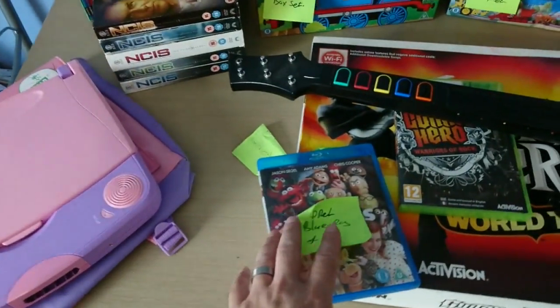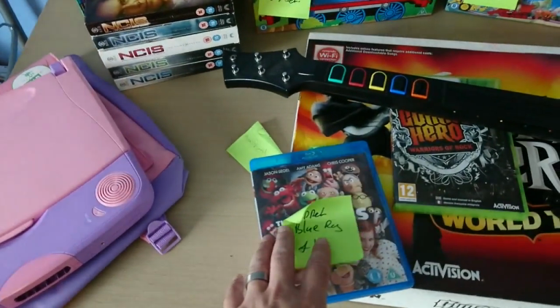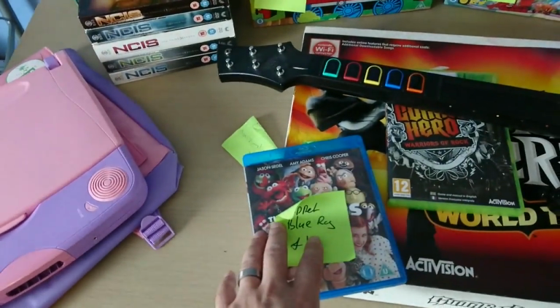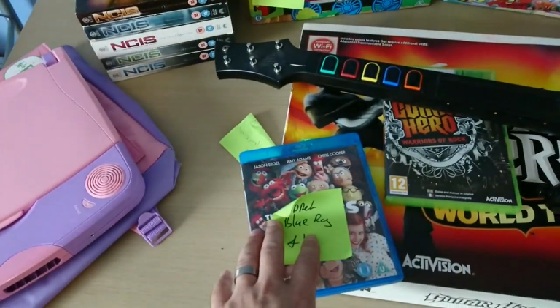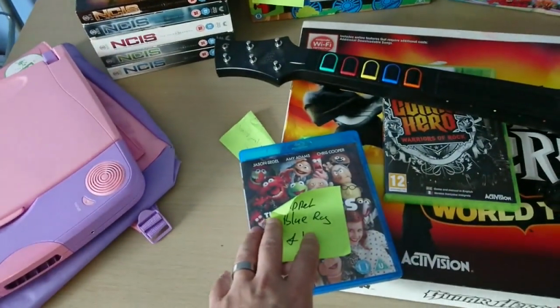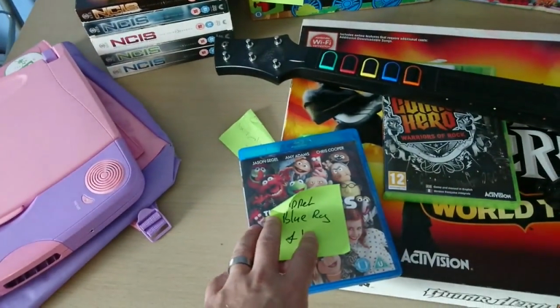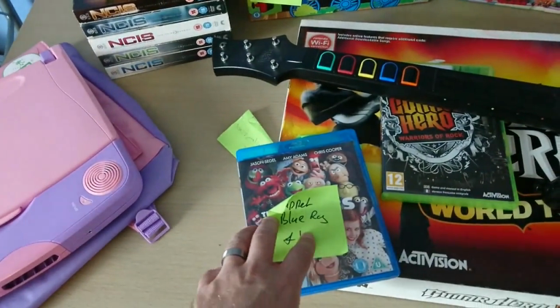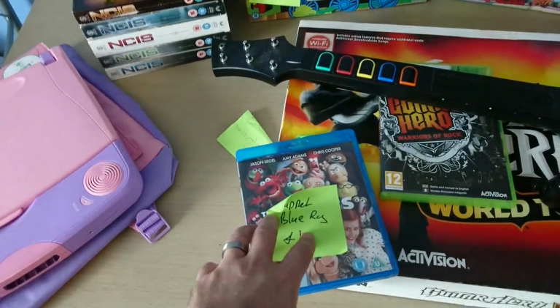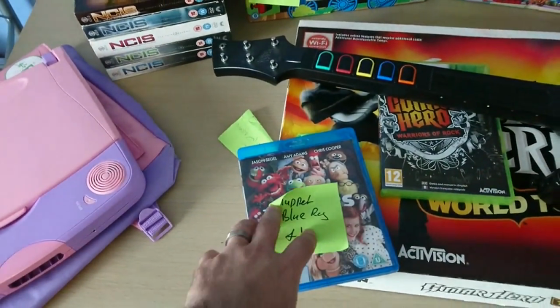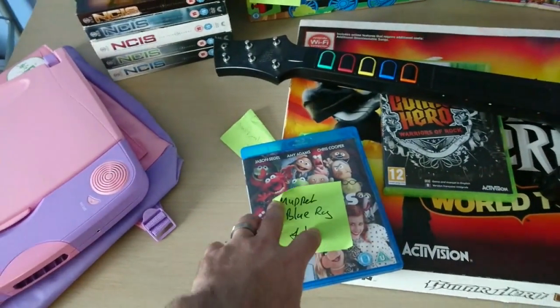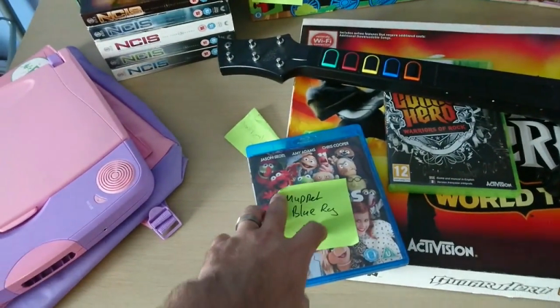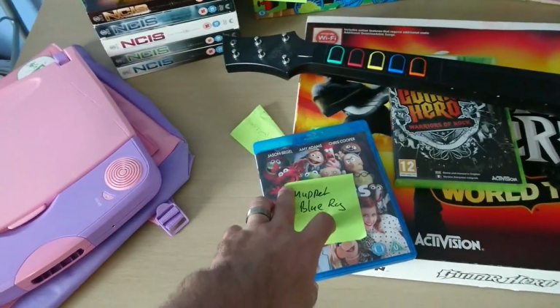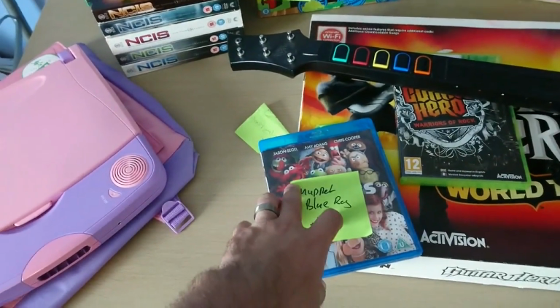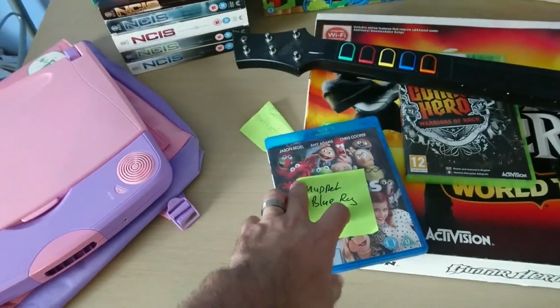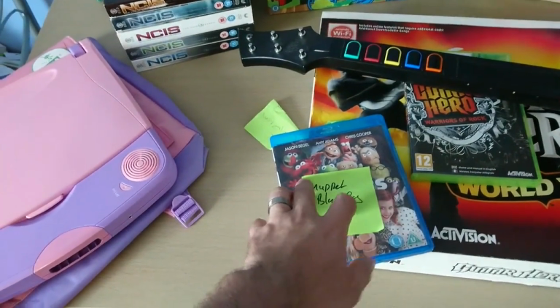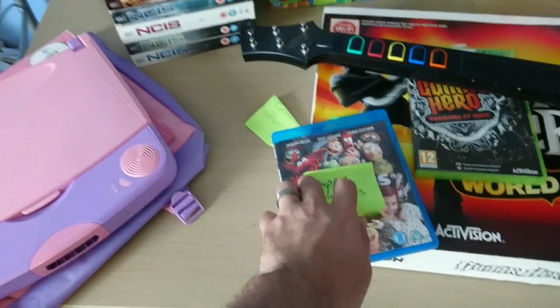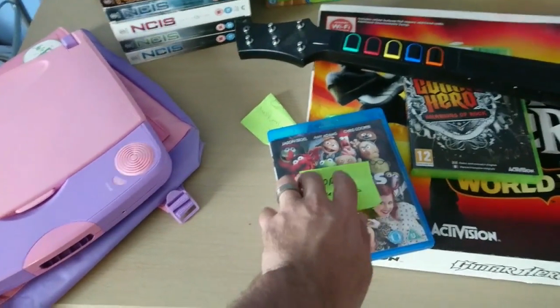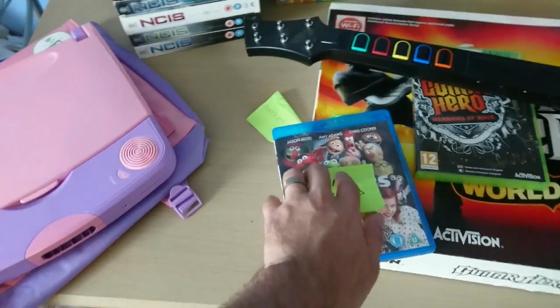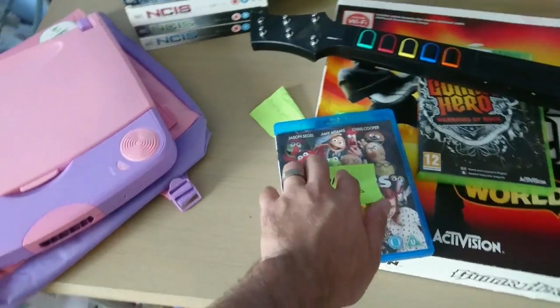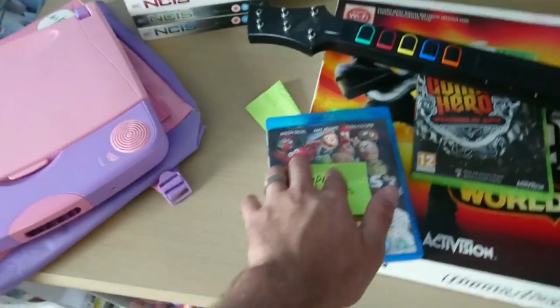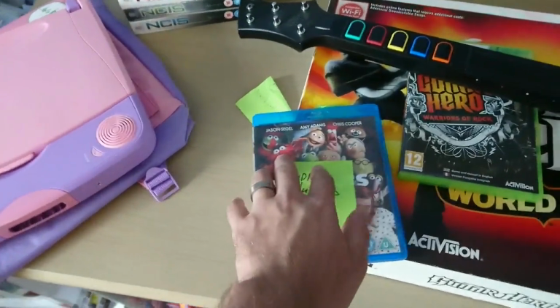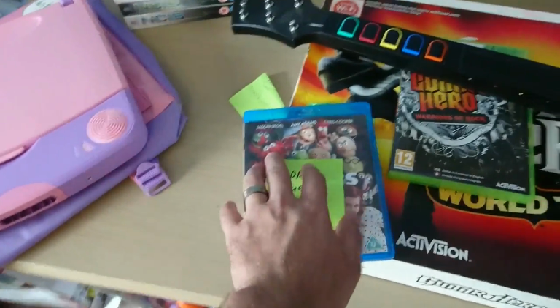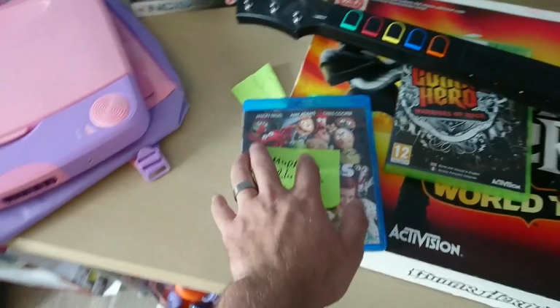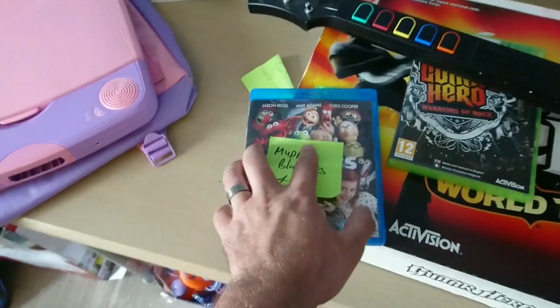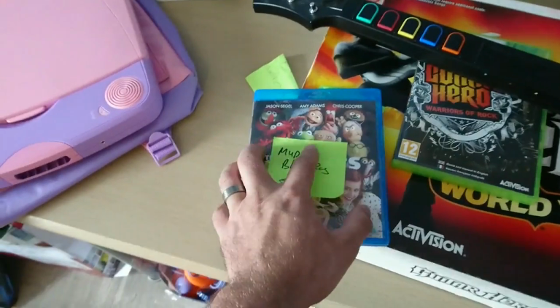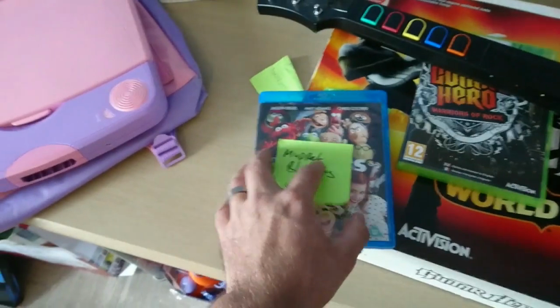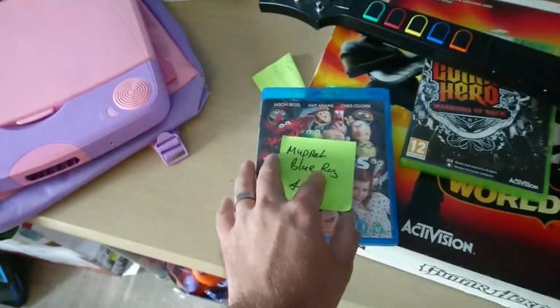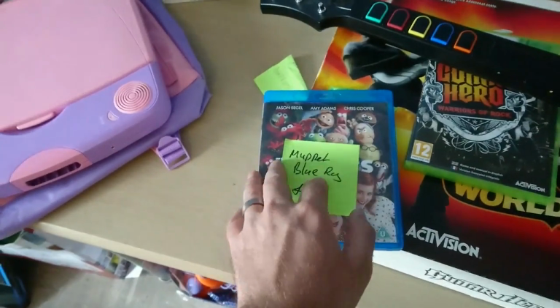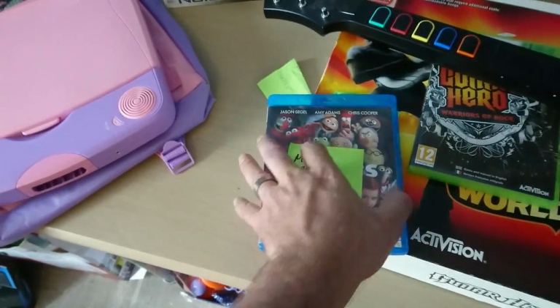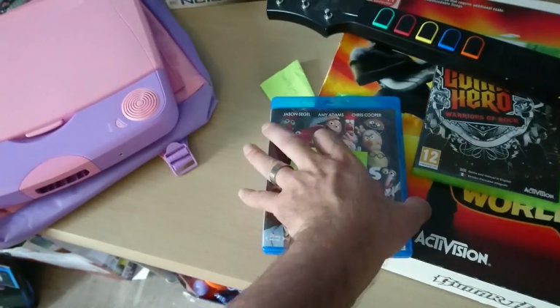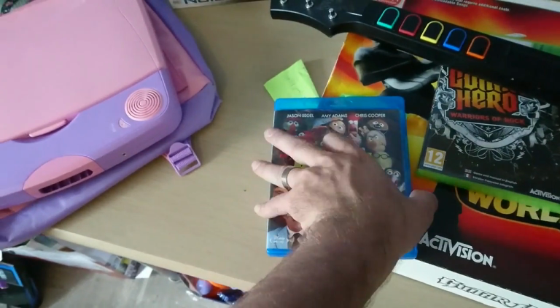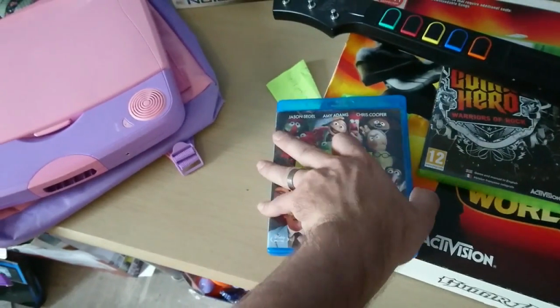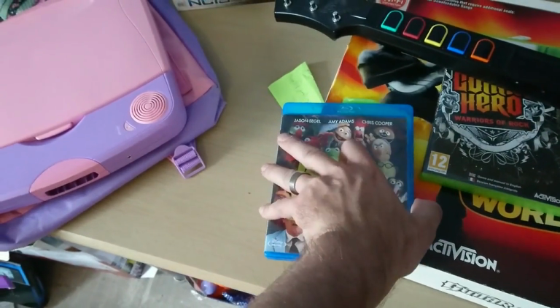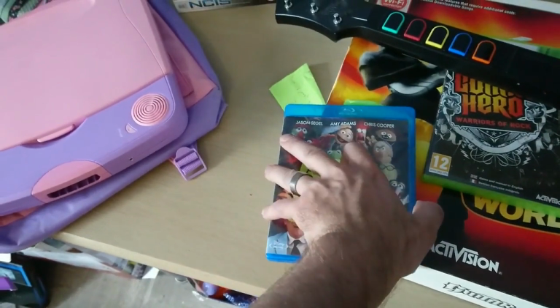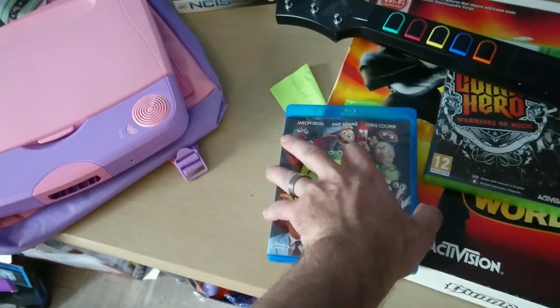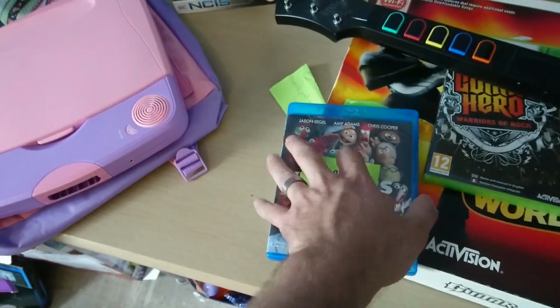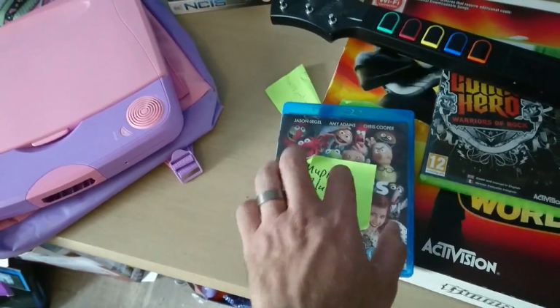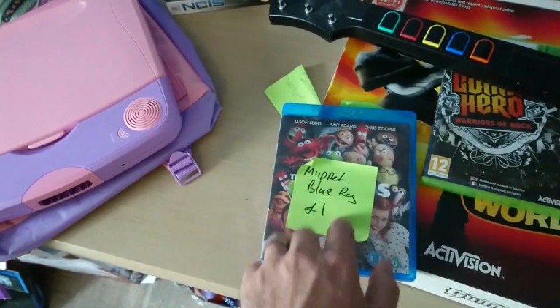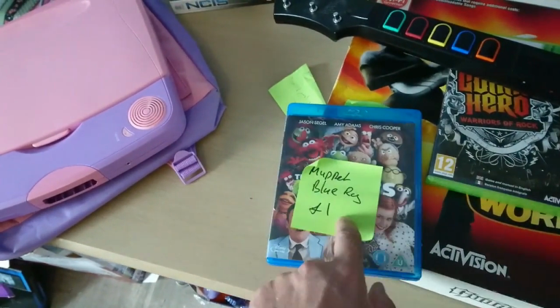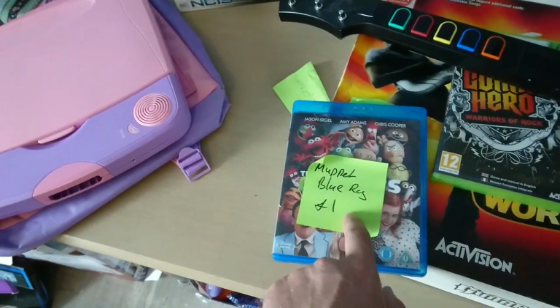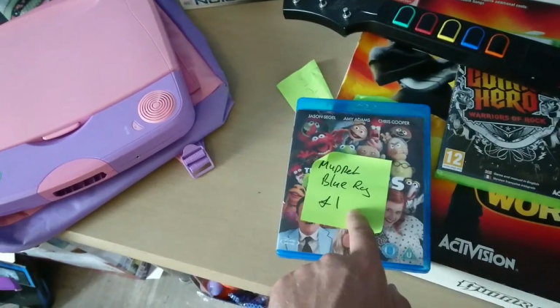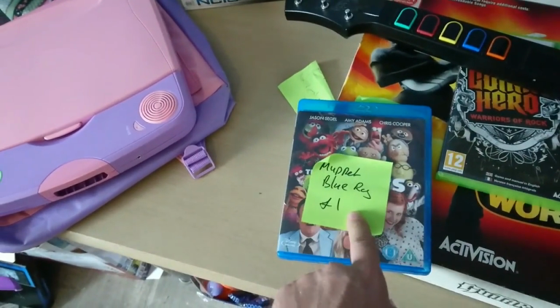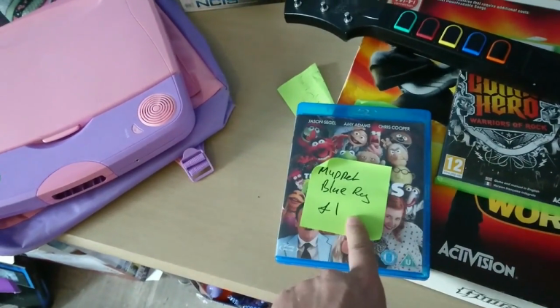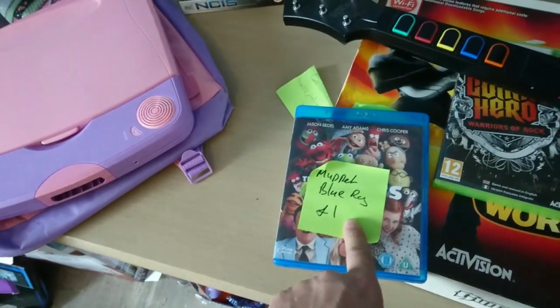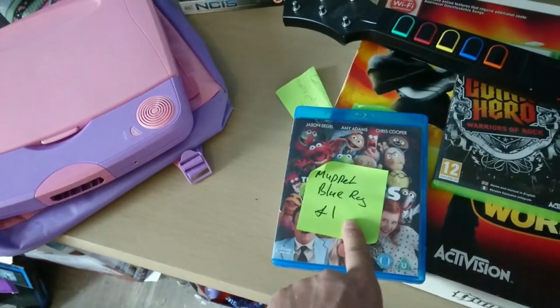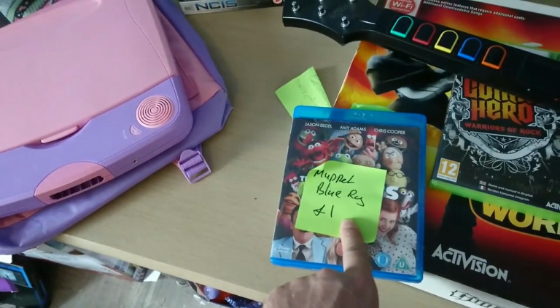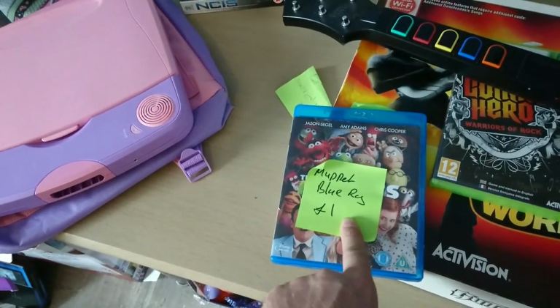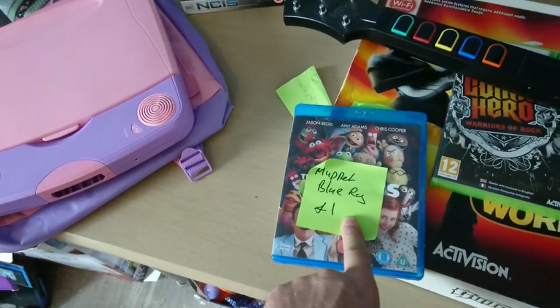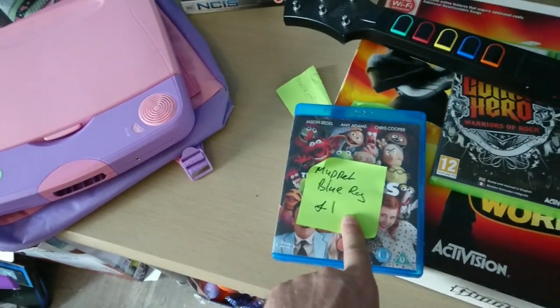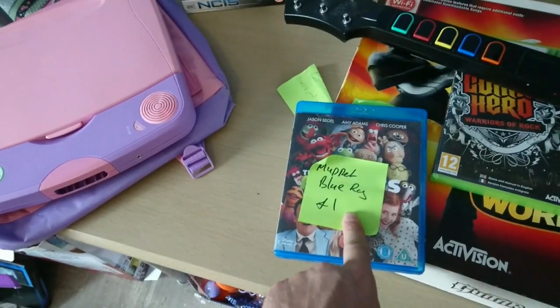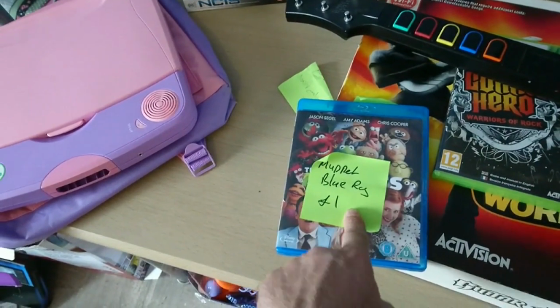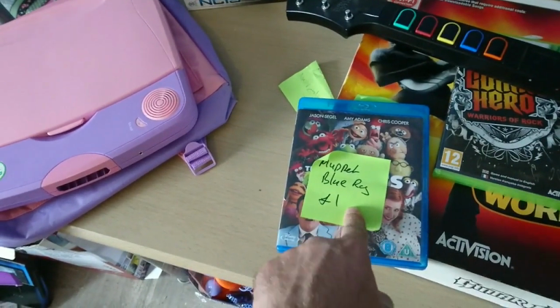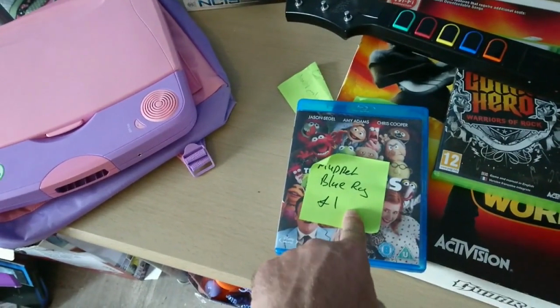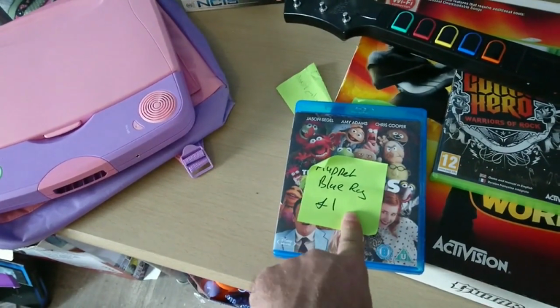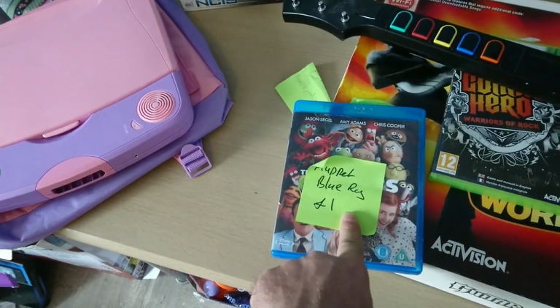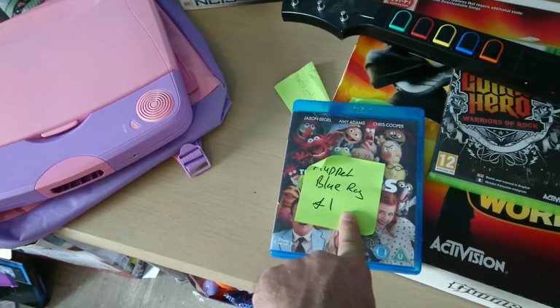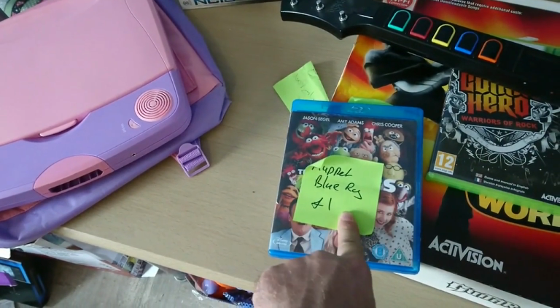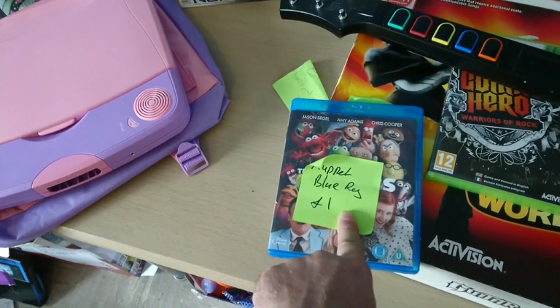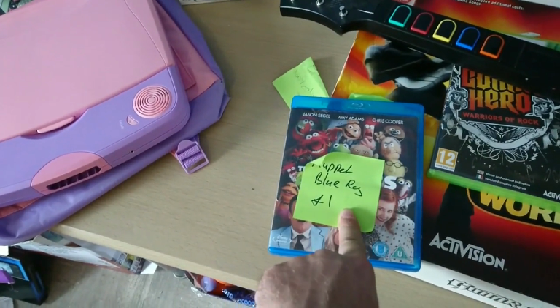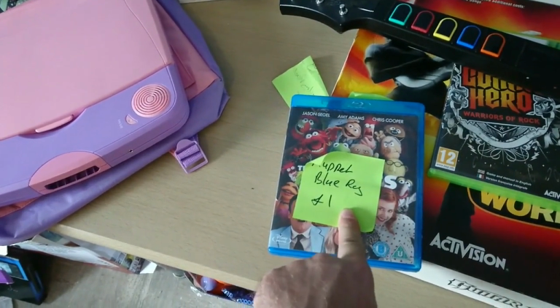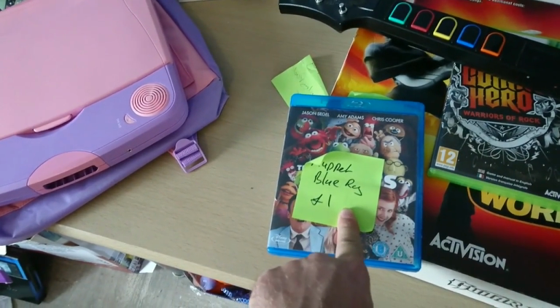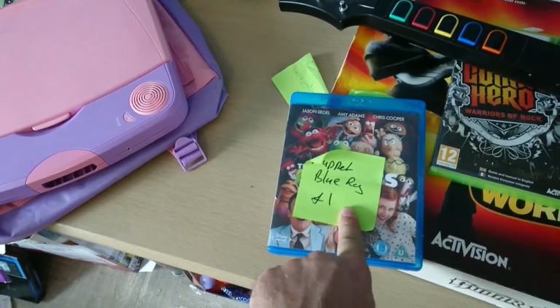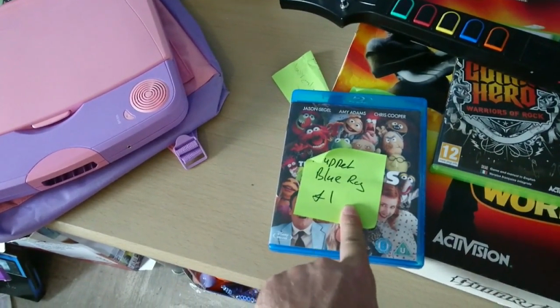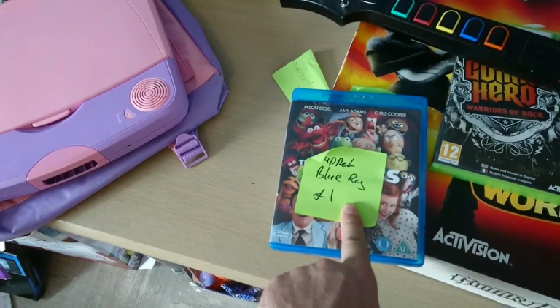This next item was a pound out of a charity shop. The reason I picked it up is because it had a code inside it, and I'm about to try that out.